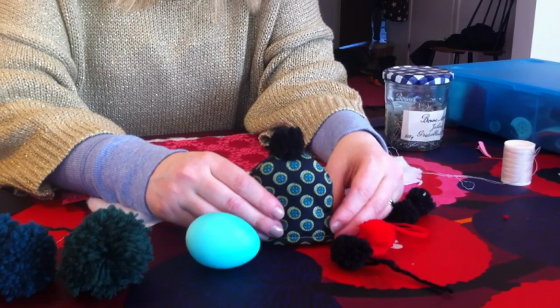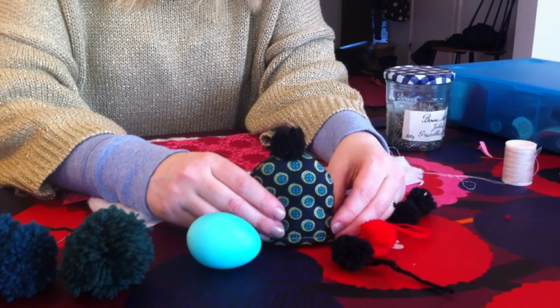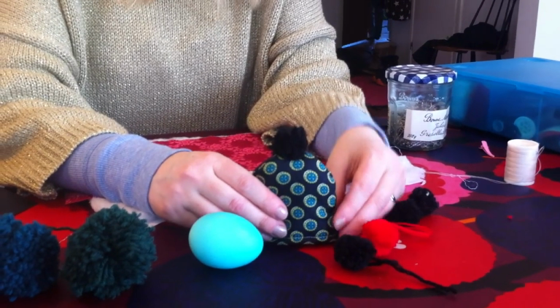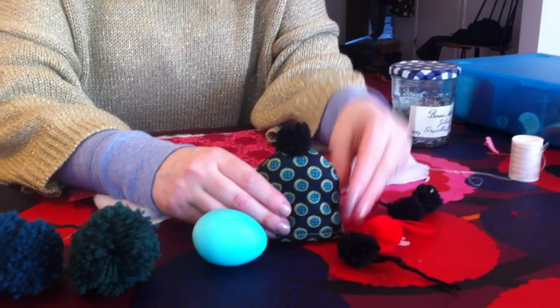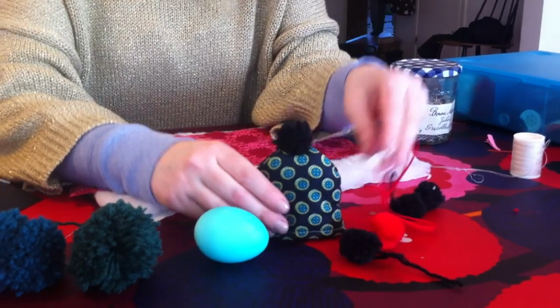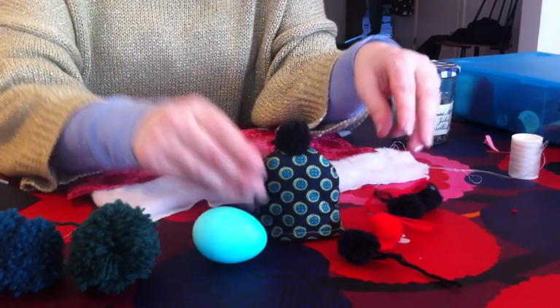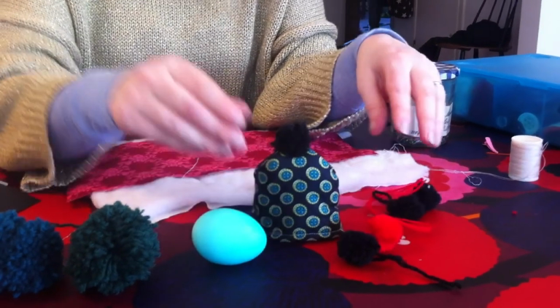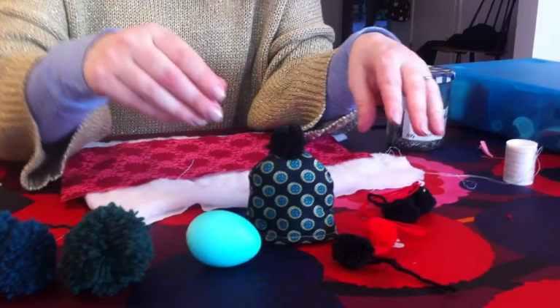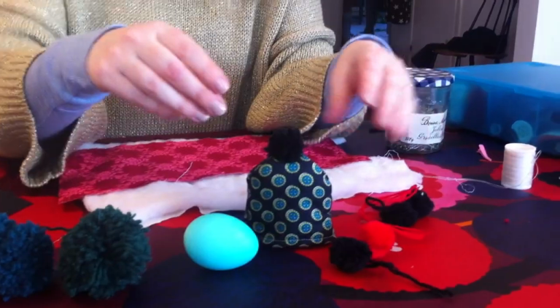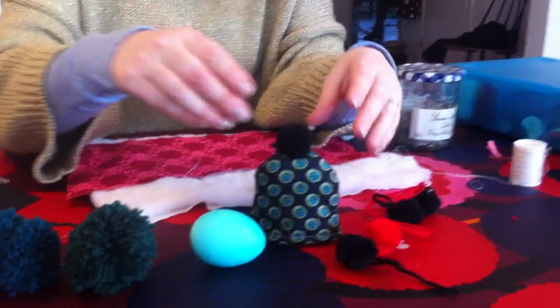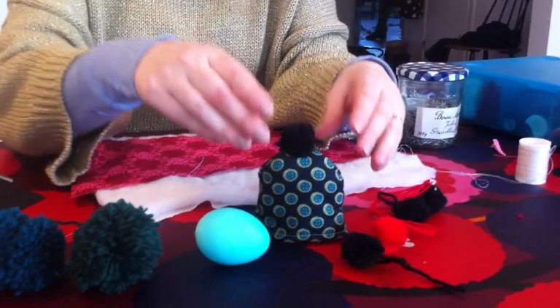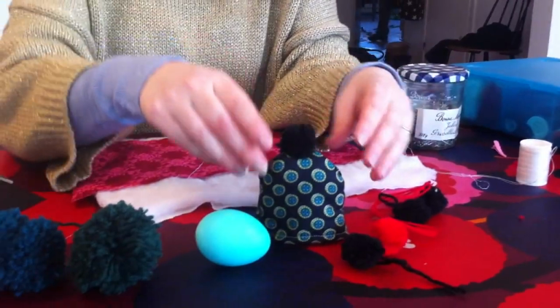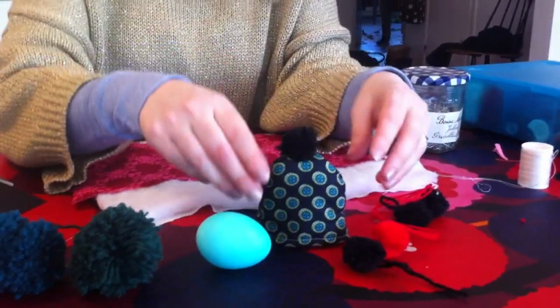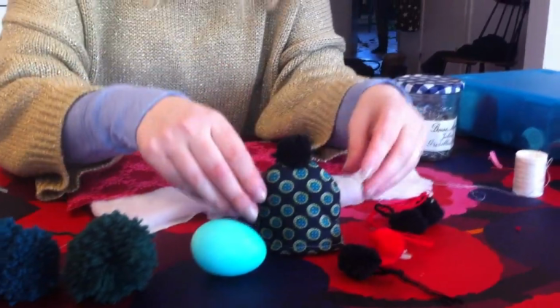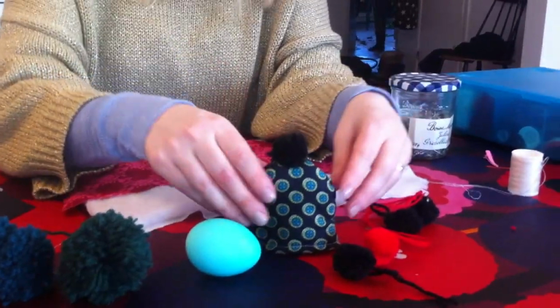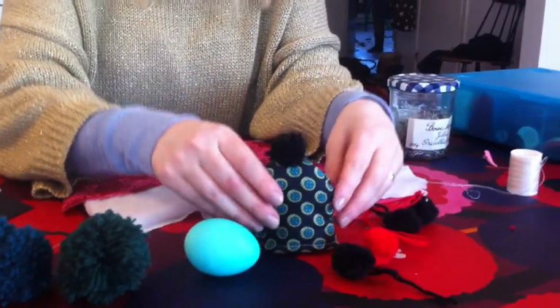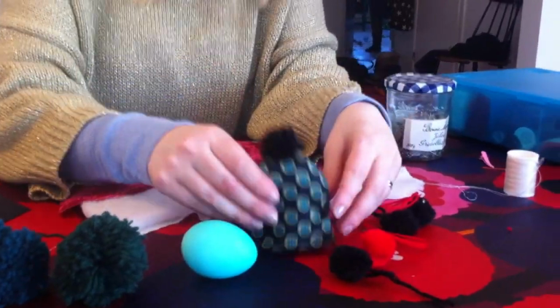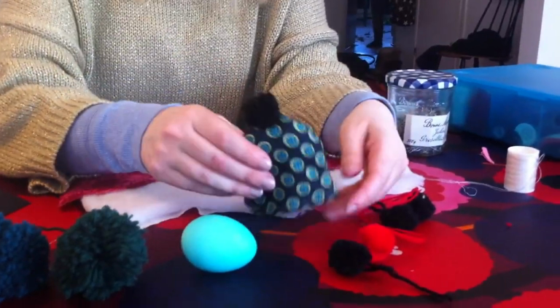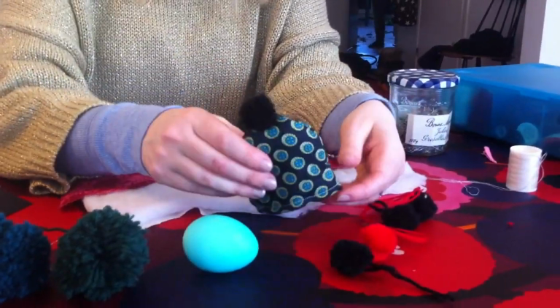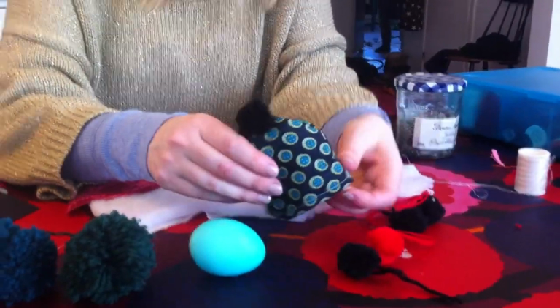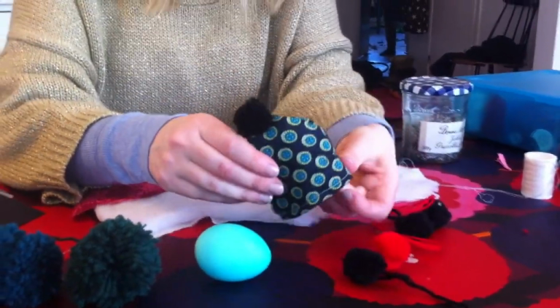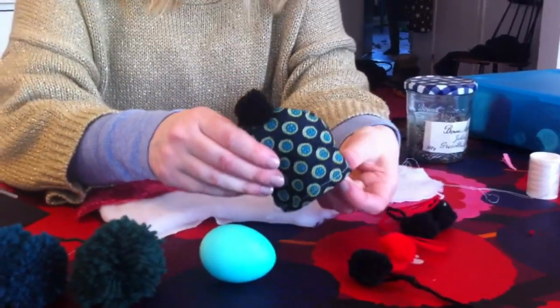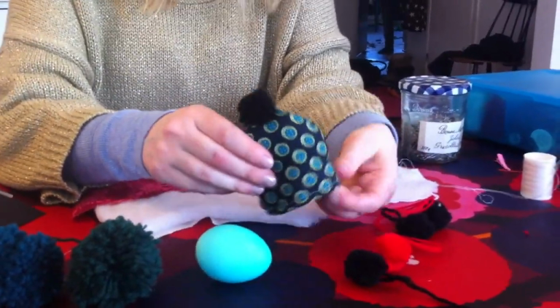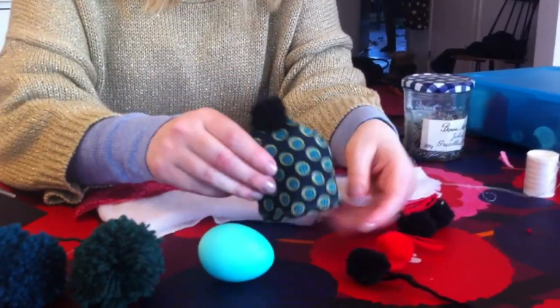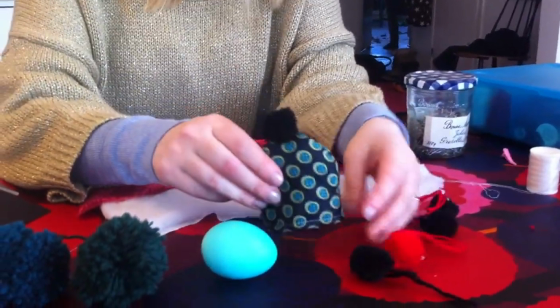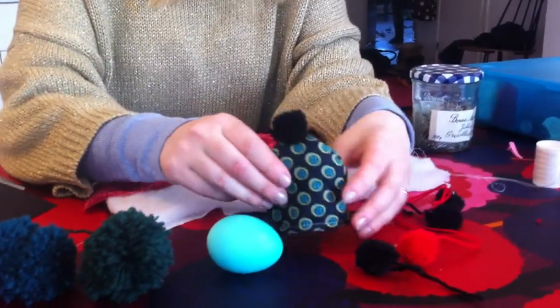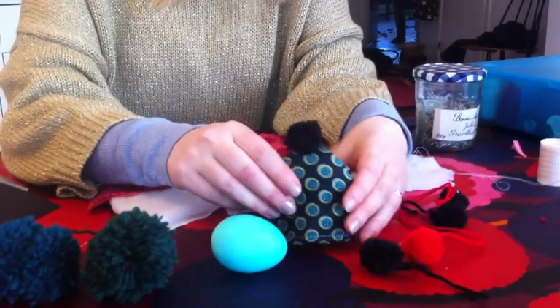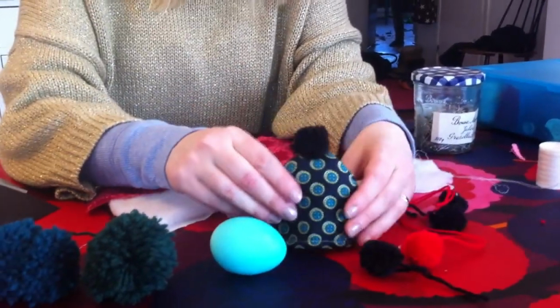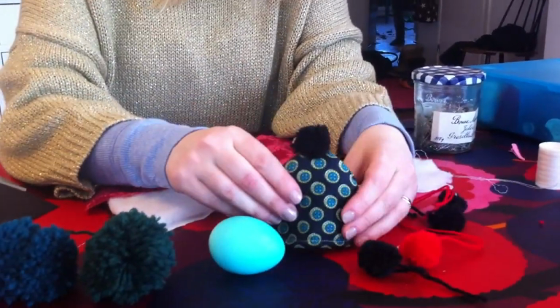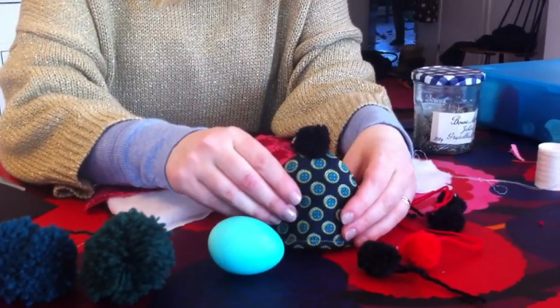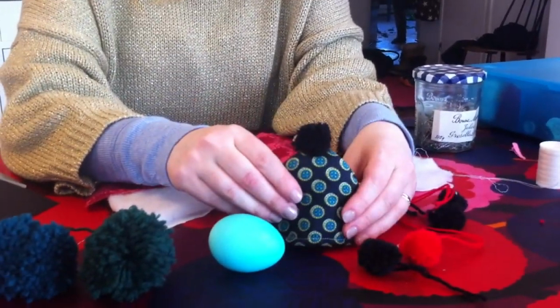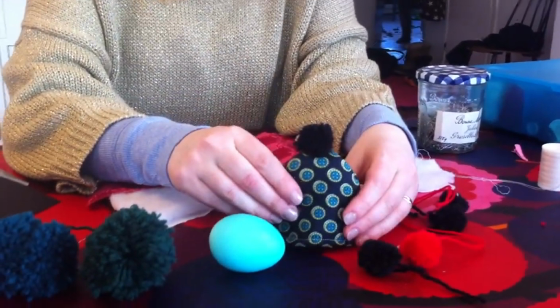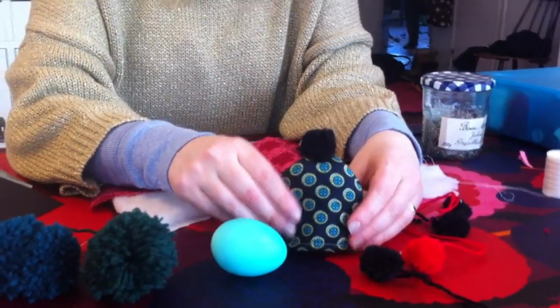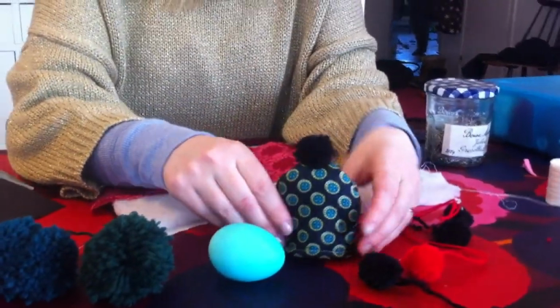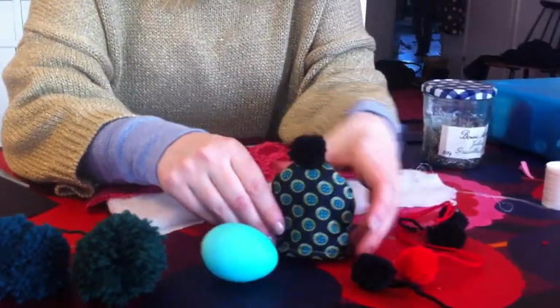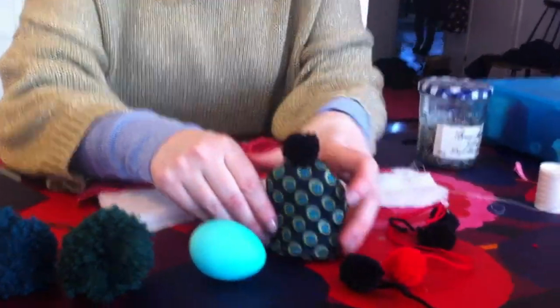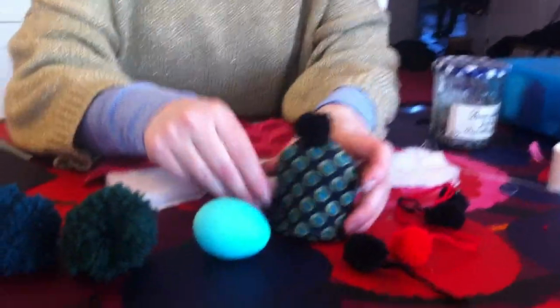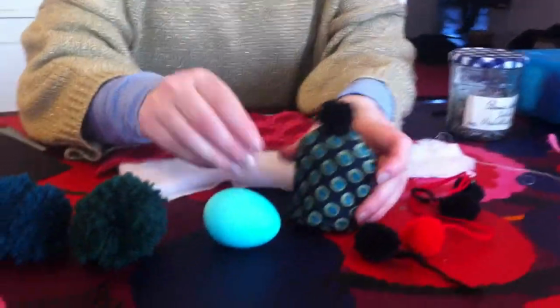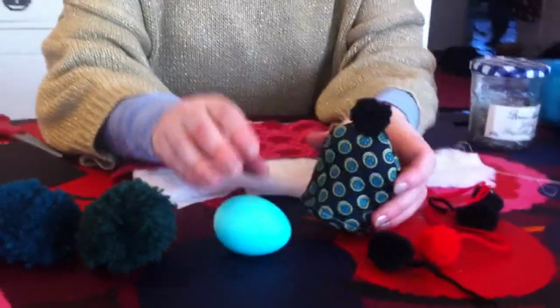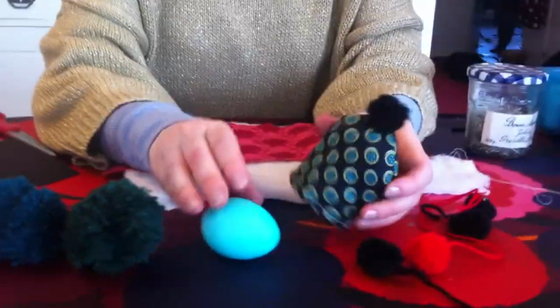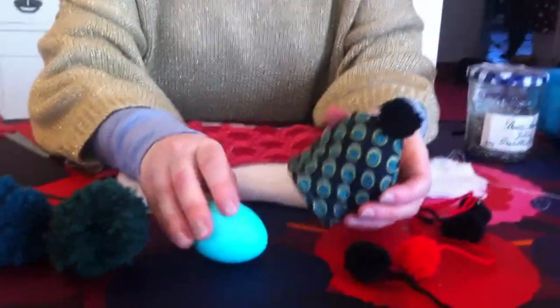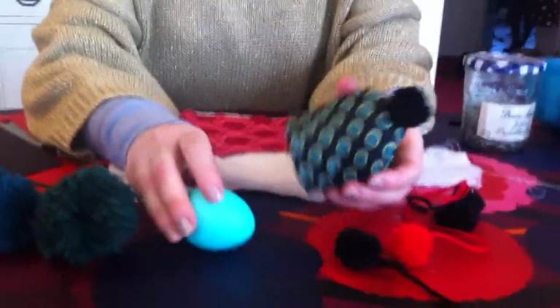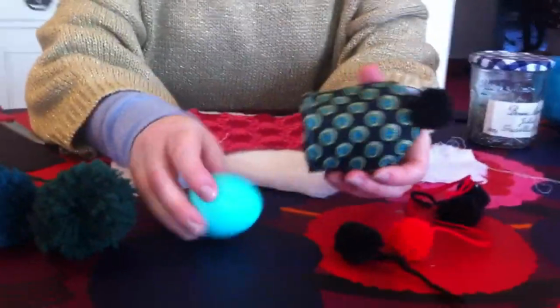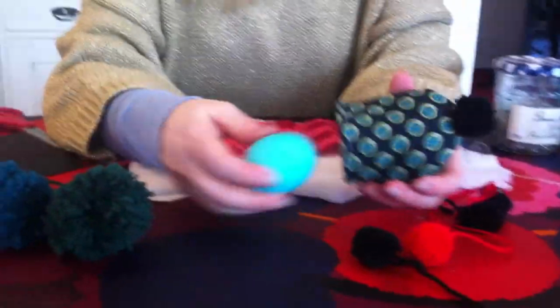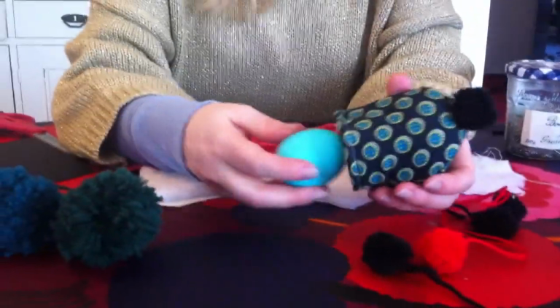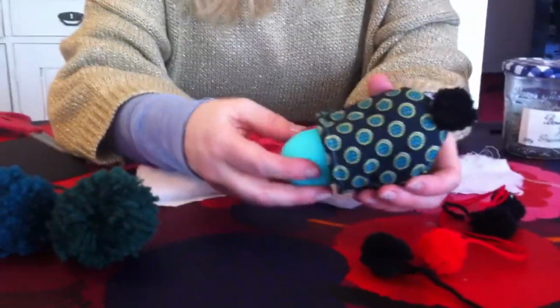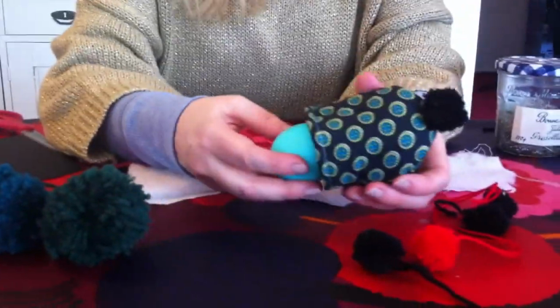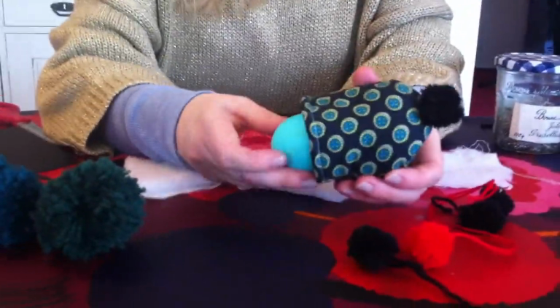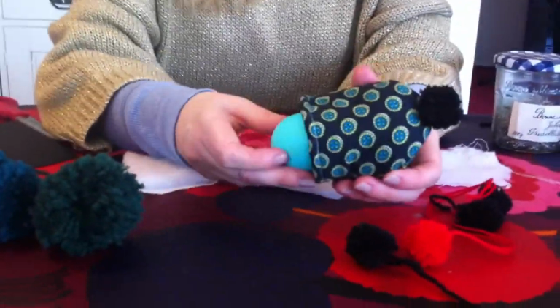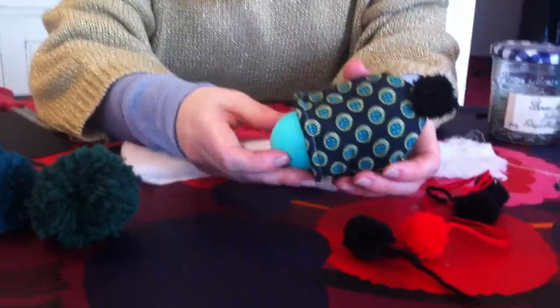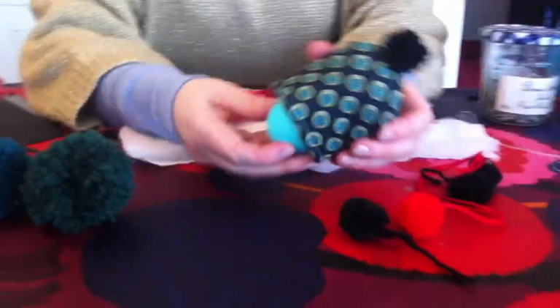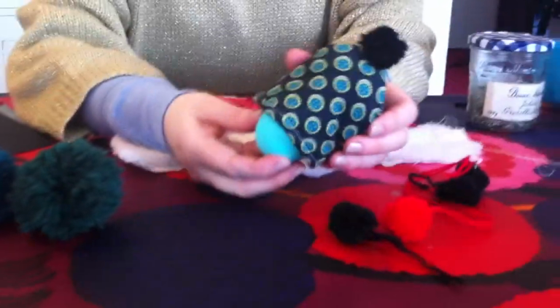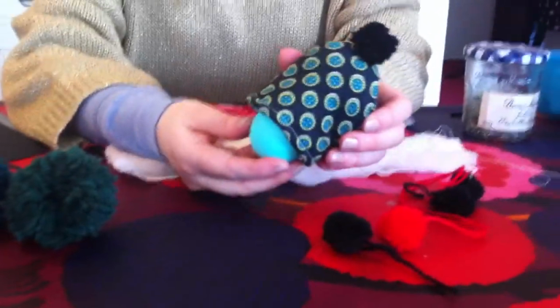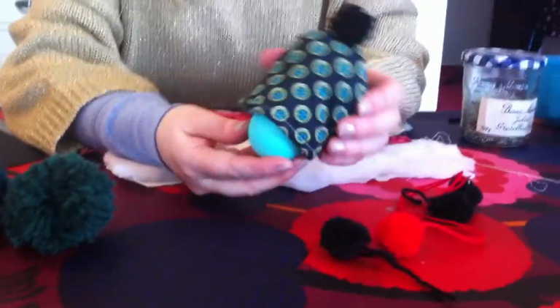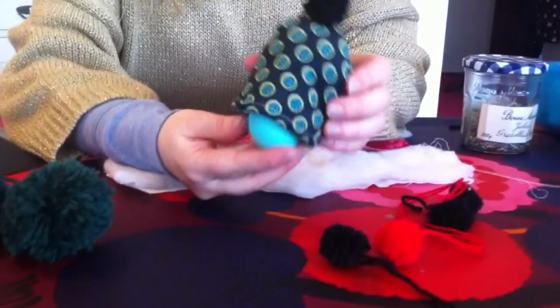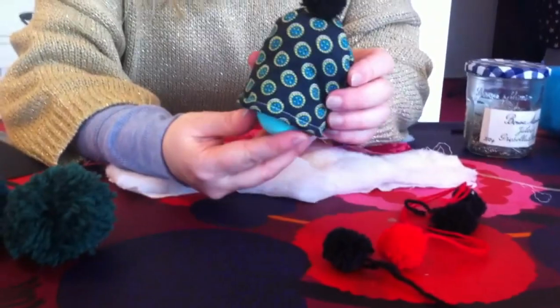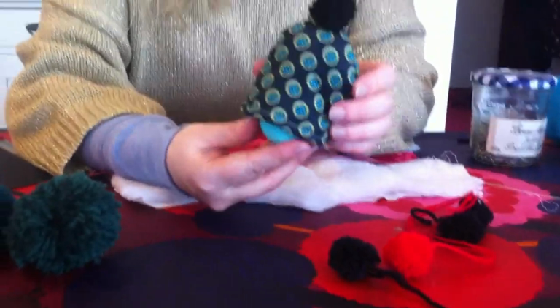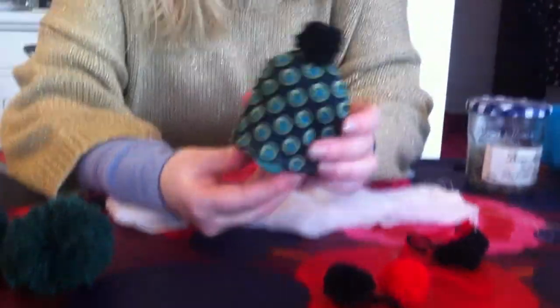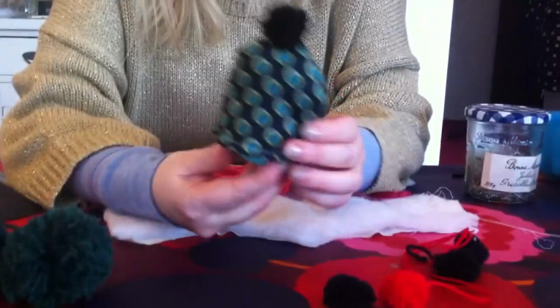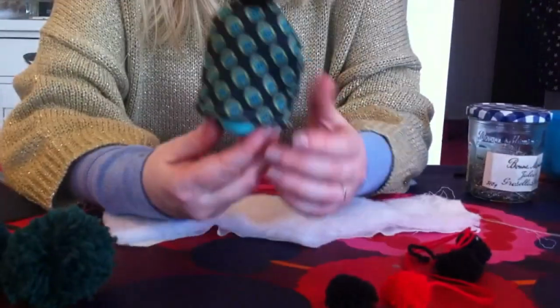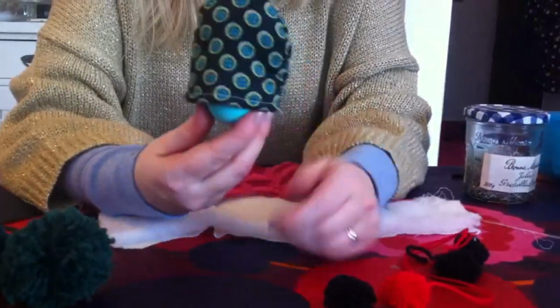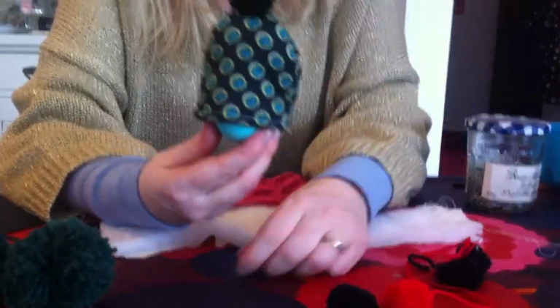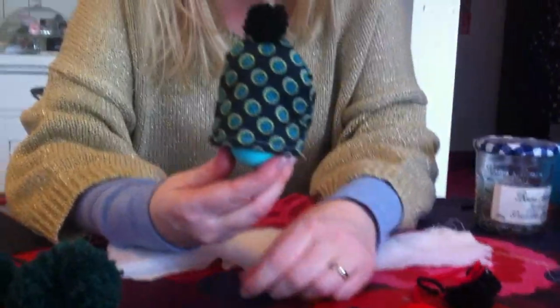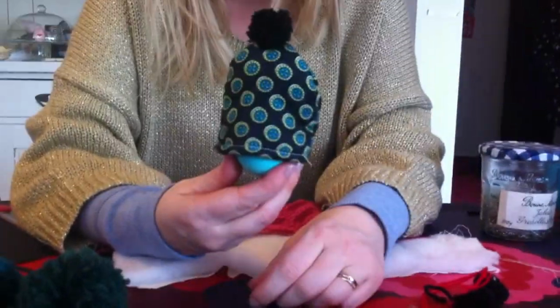Hello there. Today we are going to make these egg warmers or egg hats that are very nice for Easter.